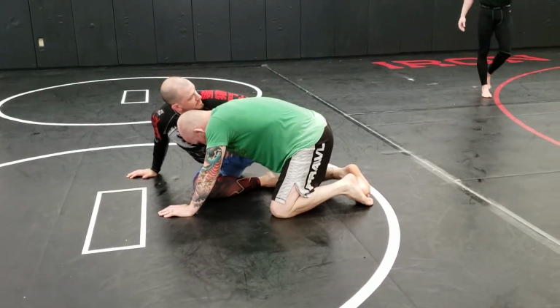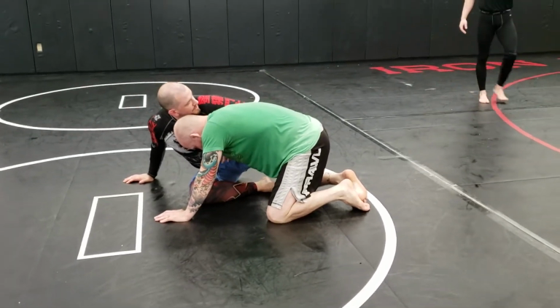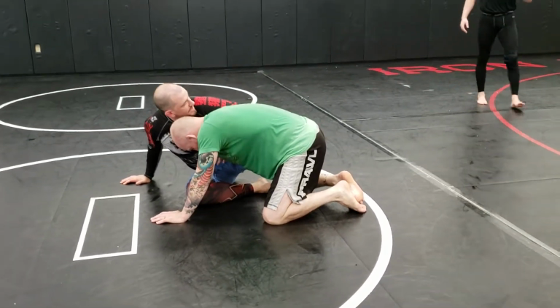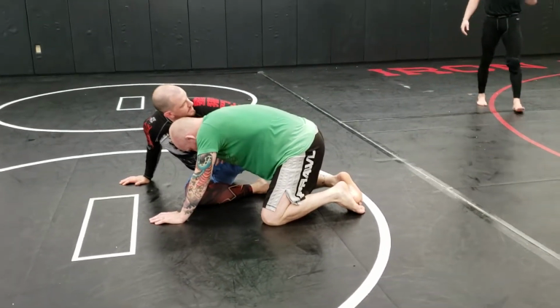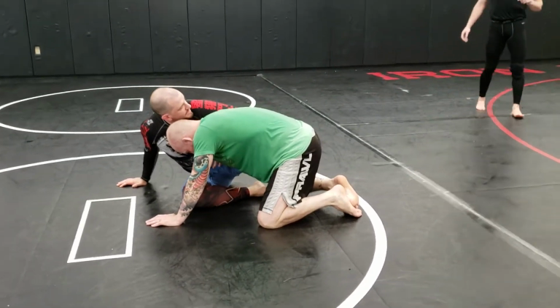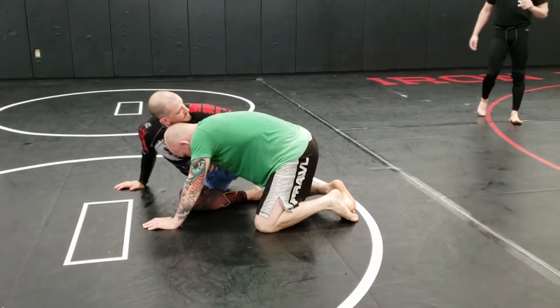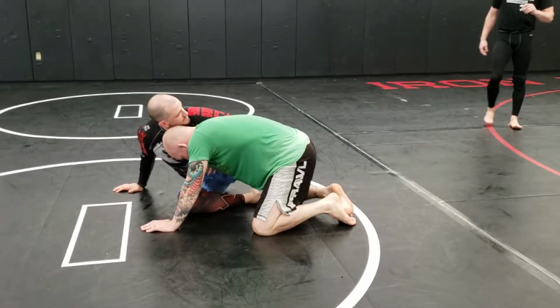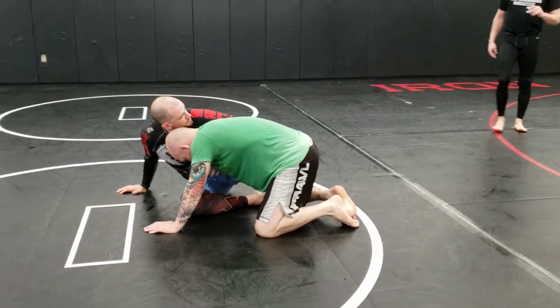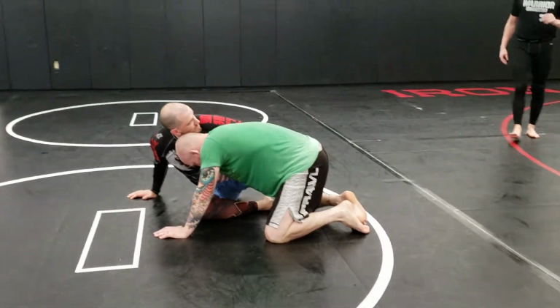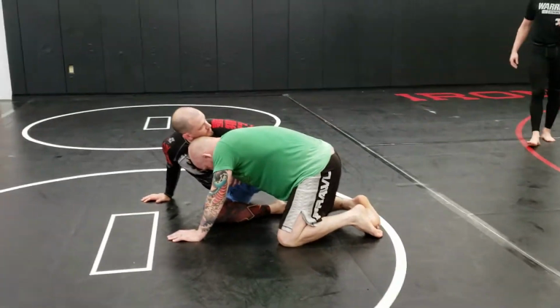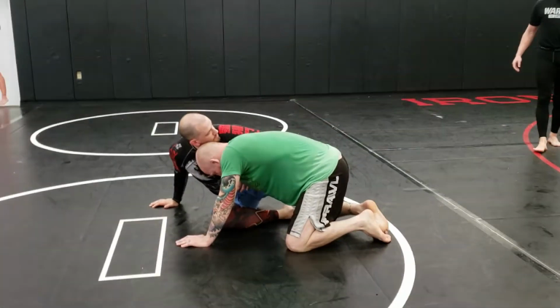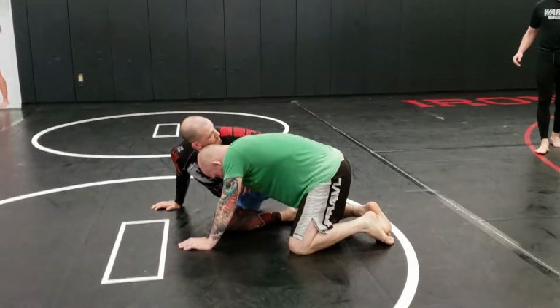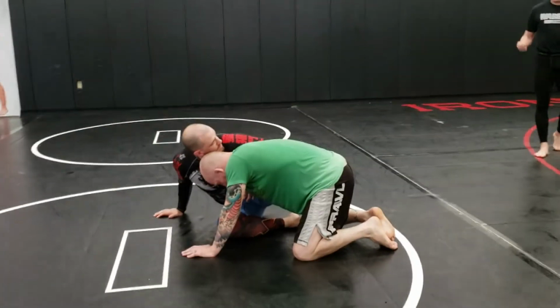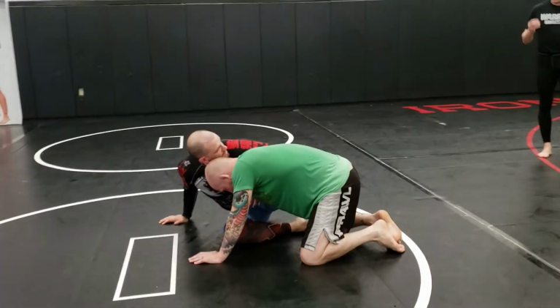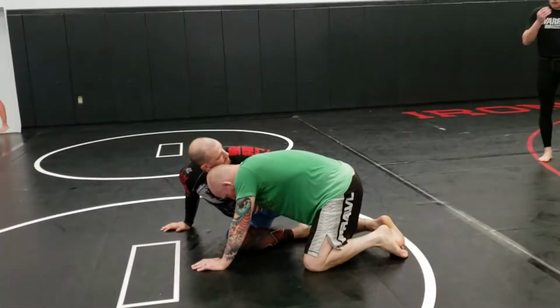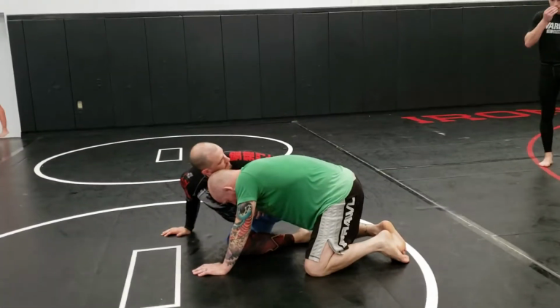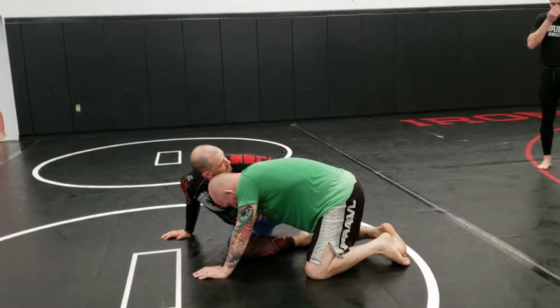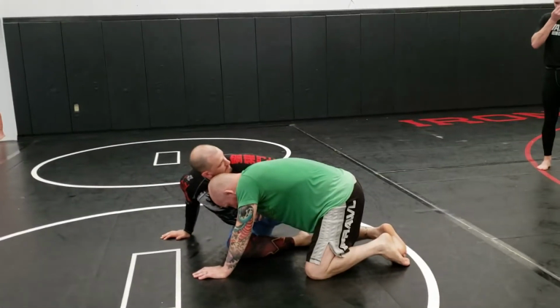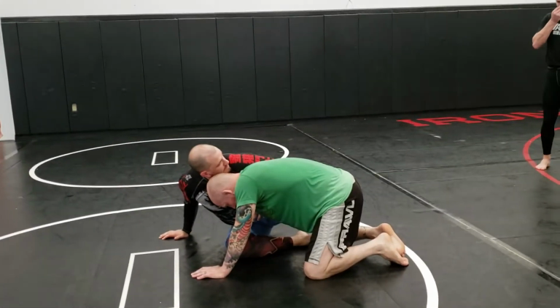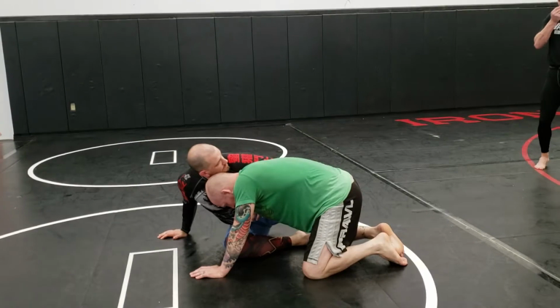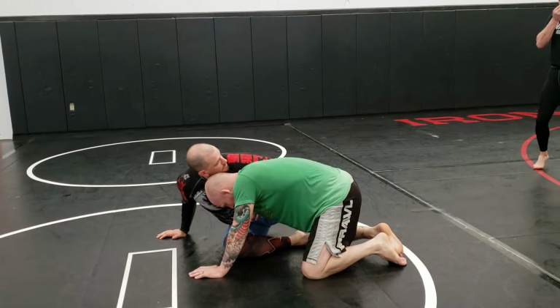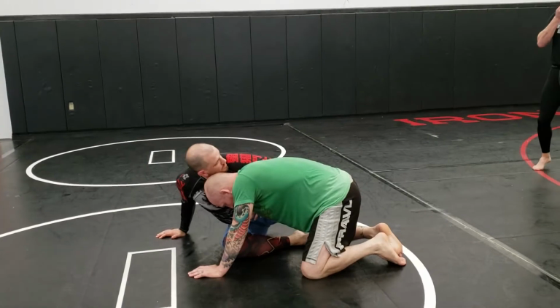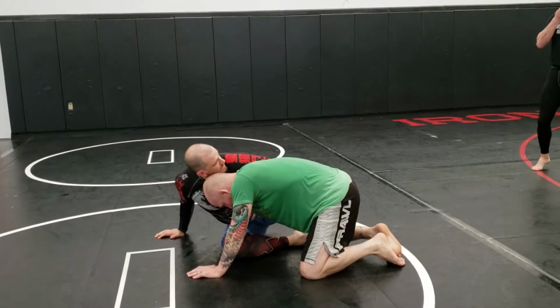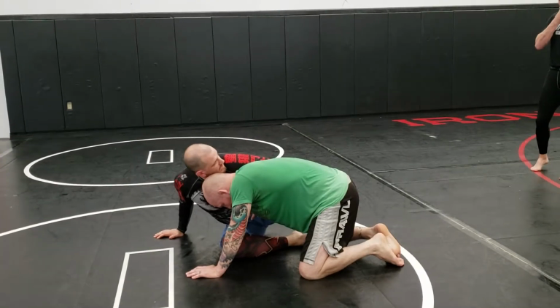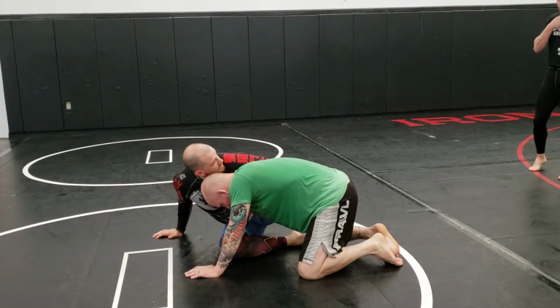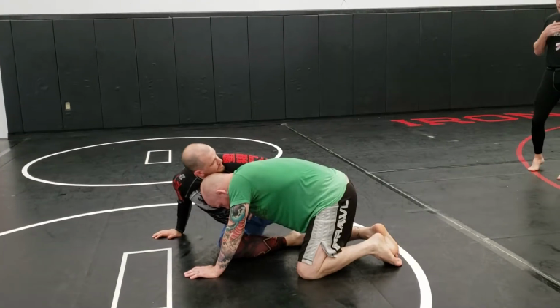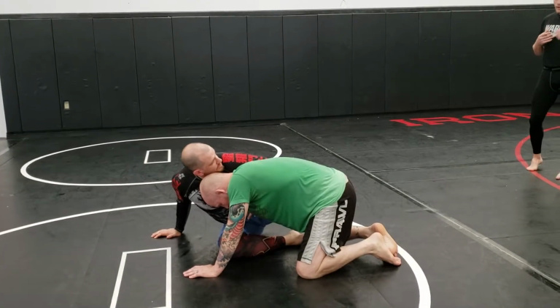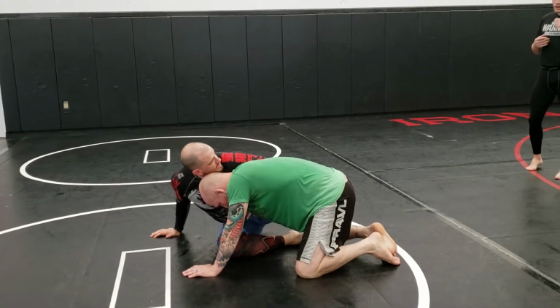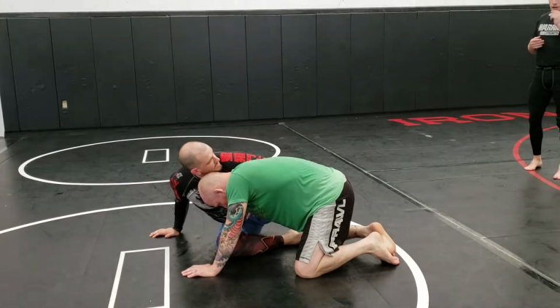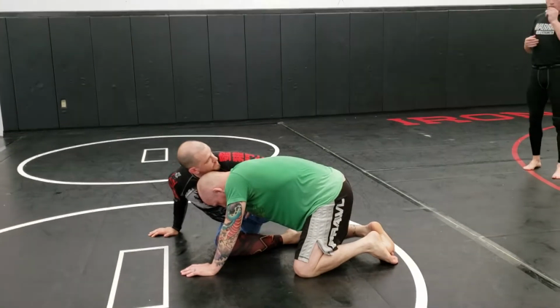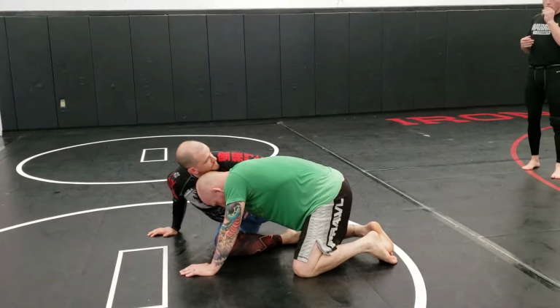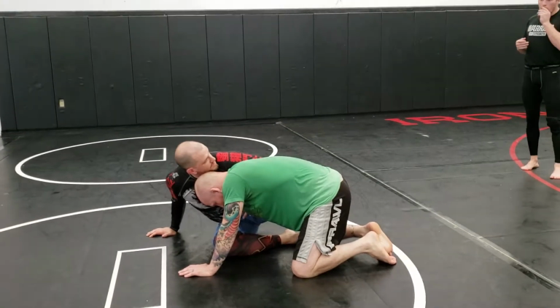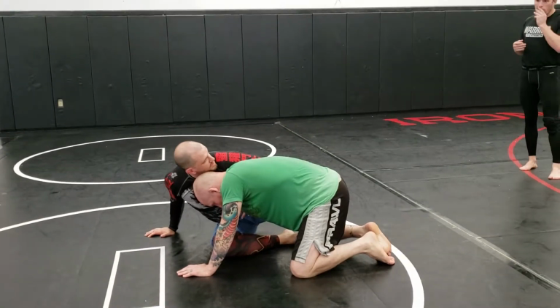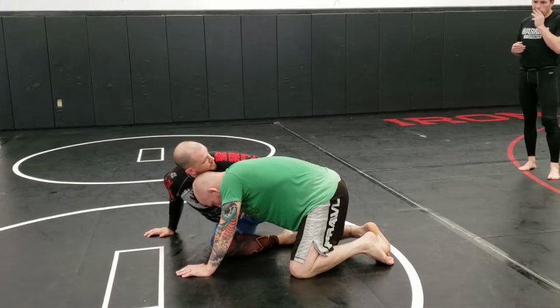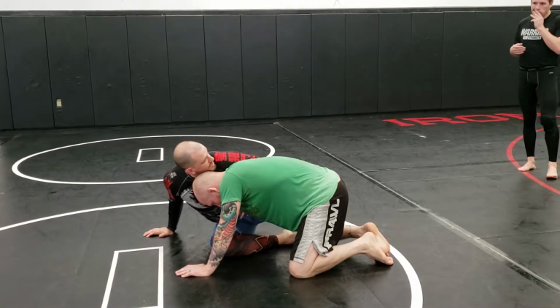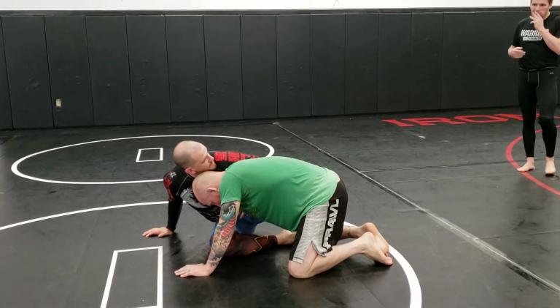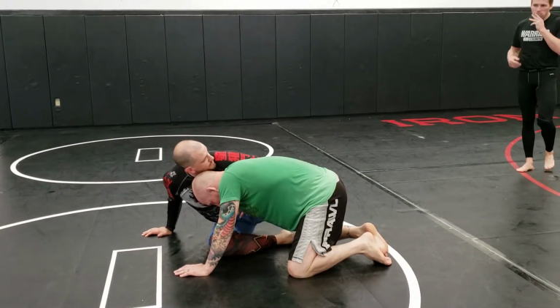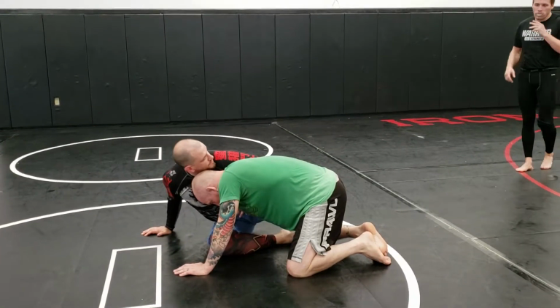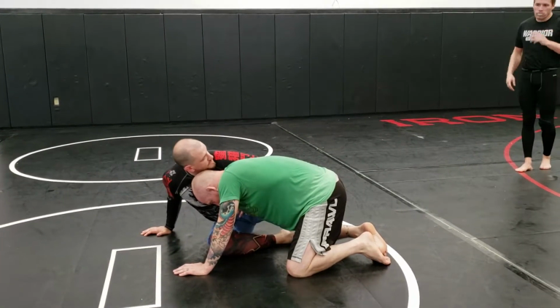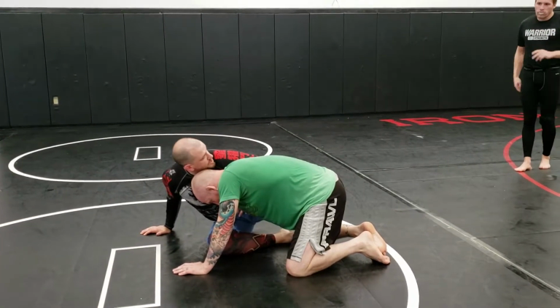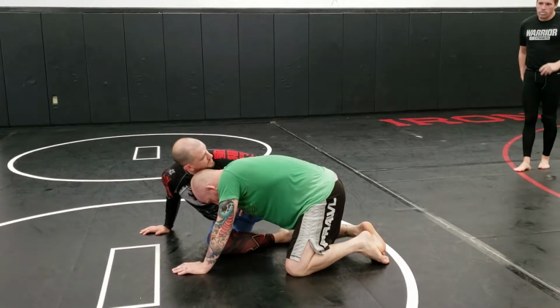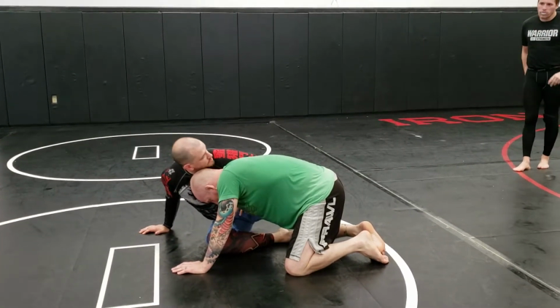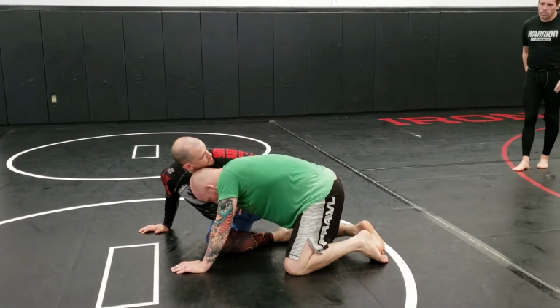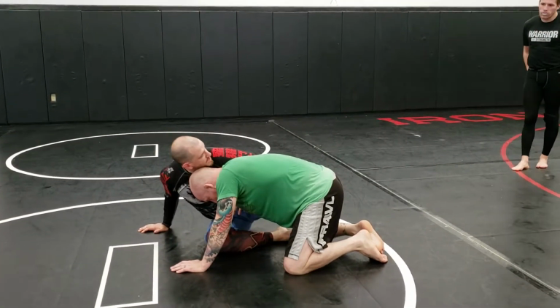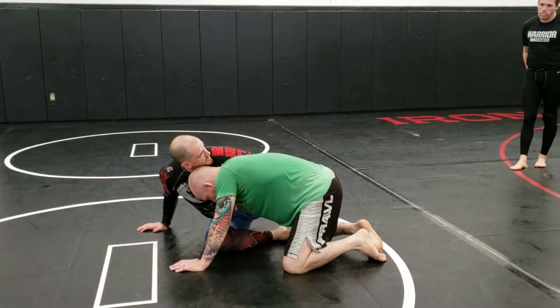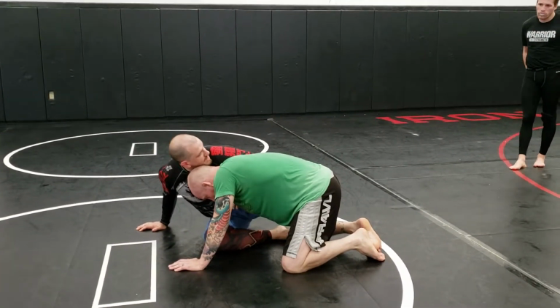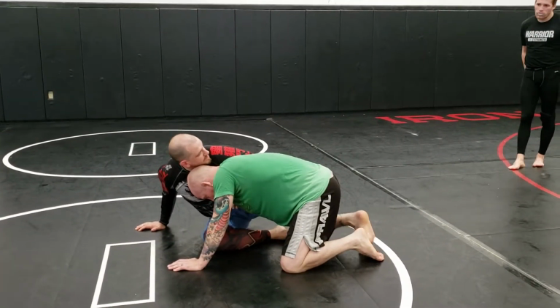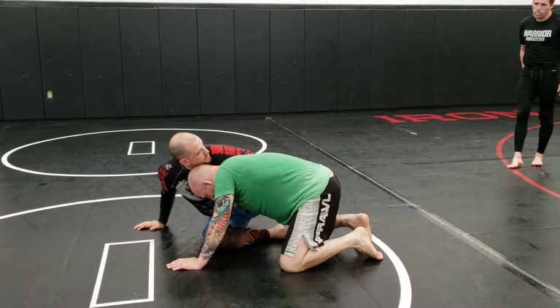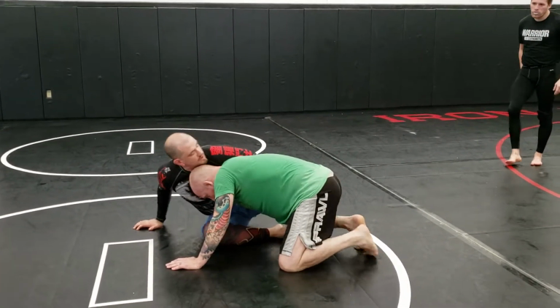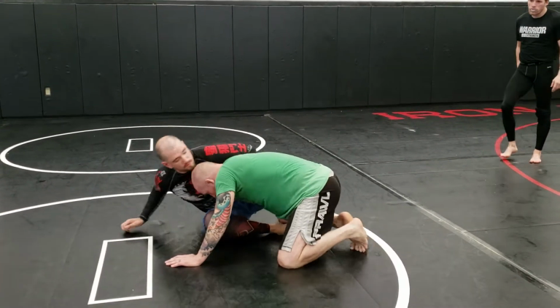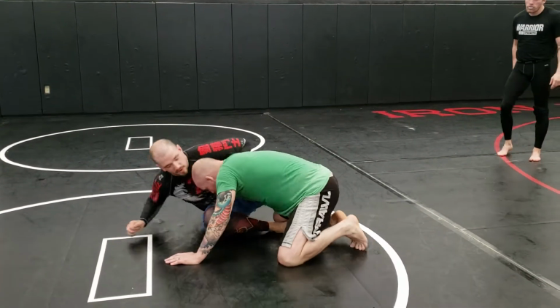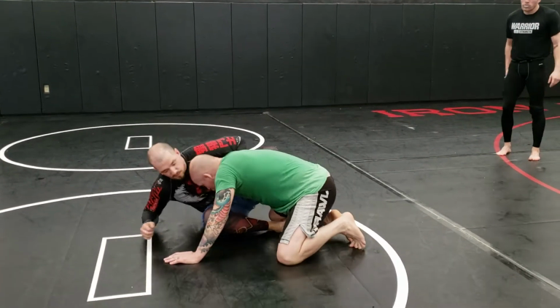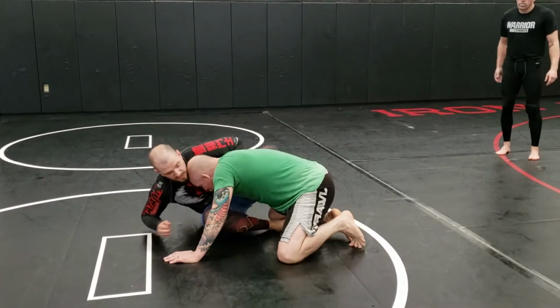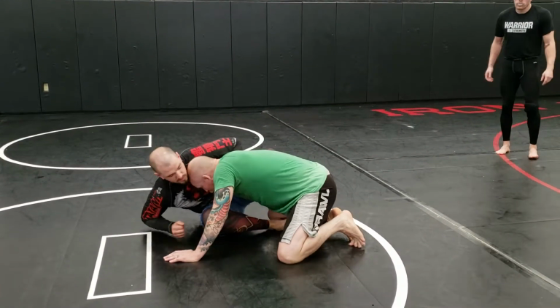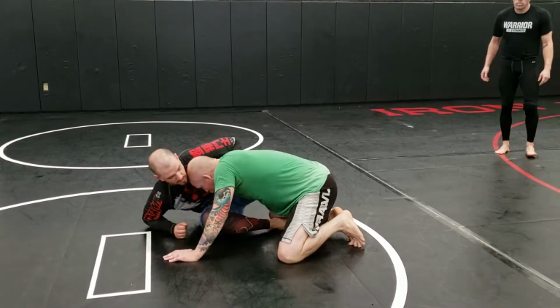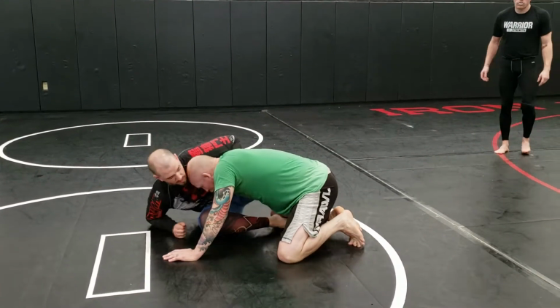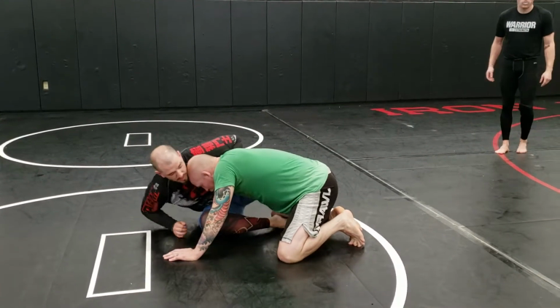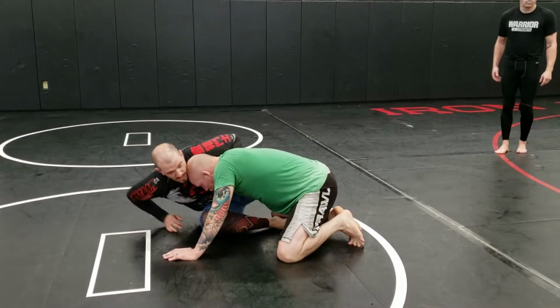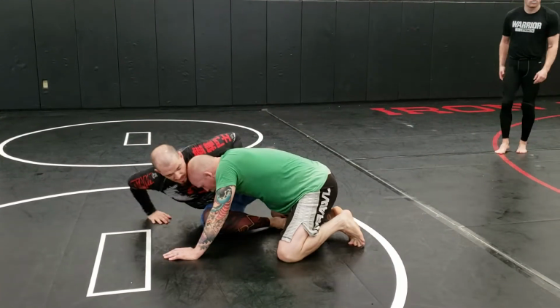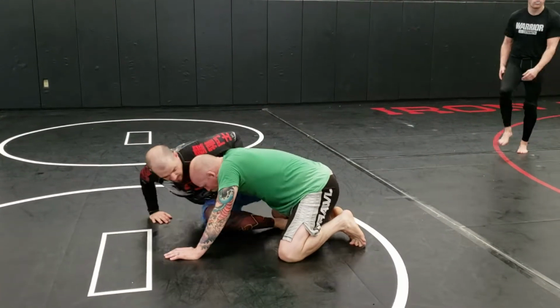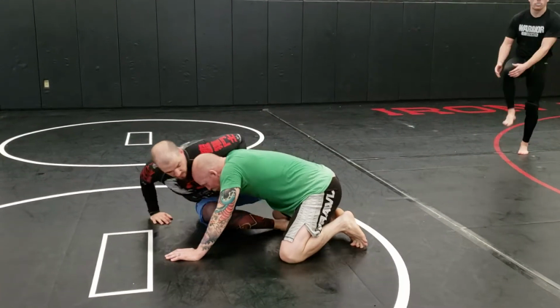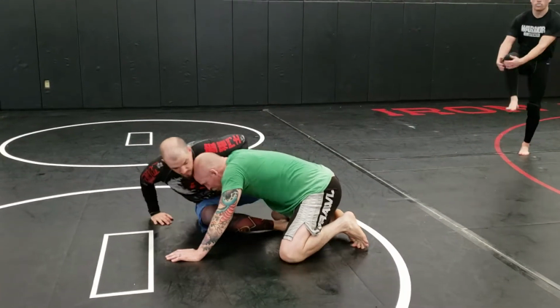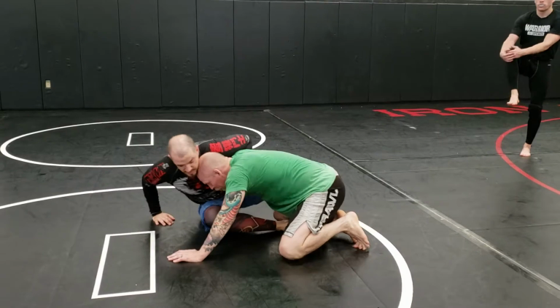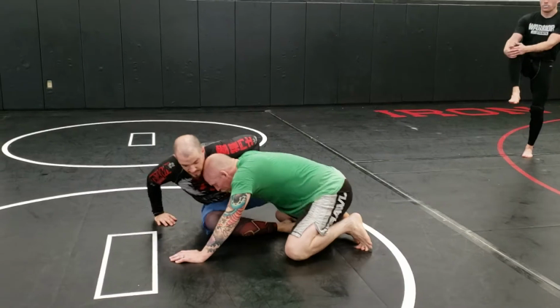So as I start to work my hips back, I don't even care if this inside leg is in front of him anymore. I'd like it to be, but maybe not. Maybe we want to enter into legs, whatever the situation.